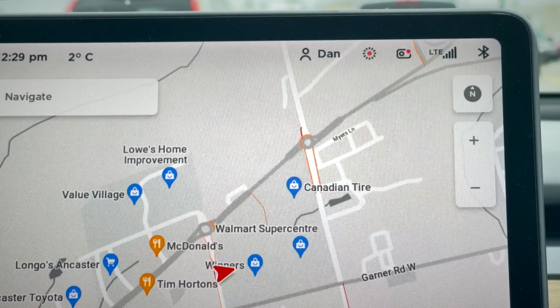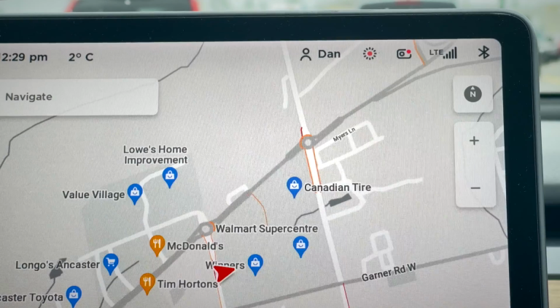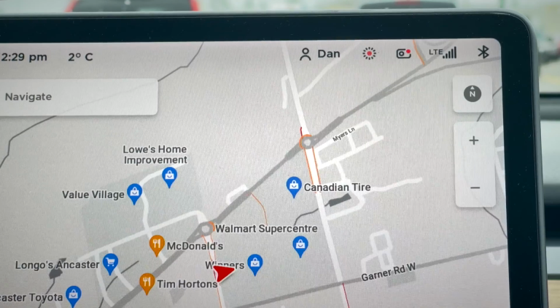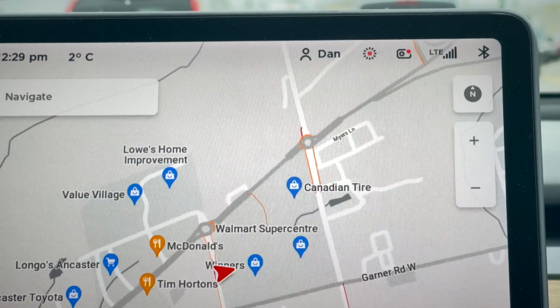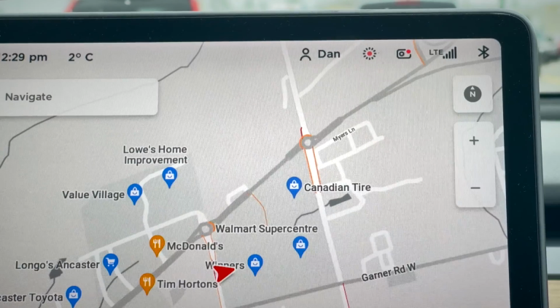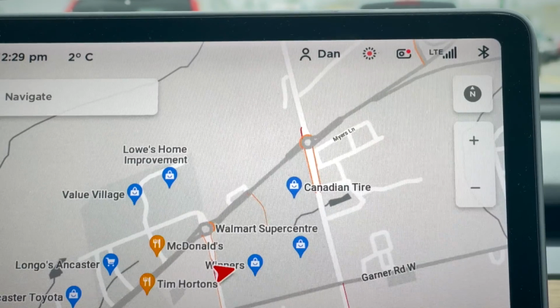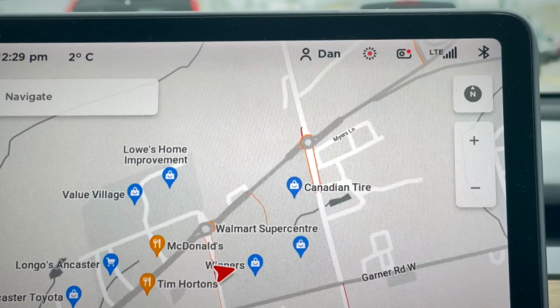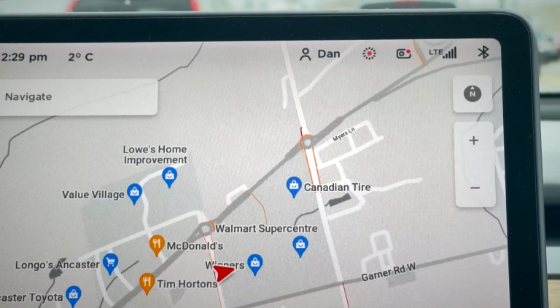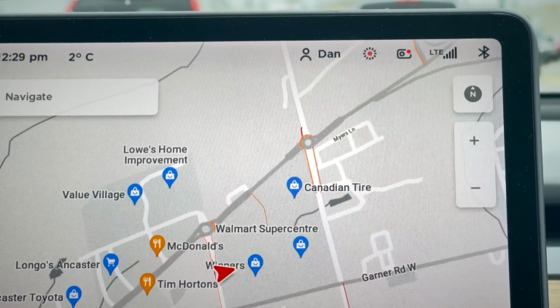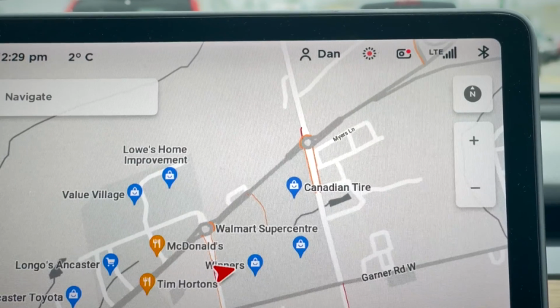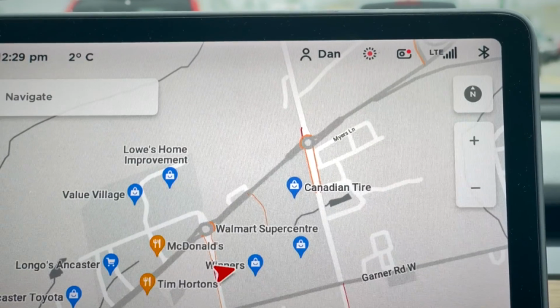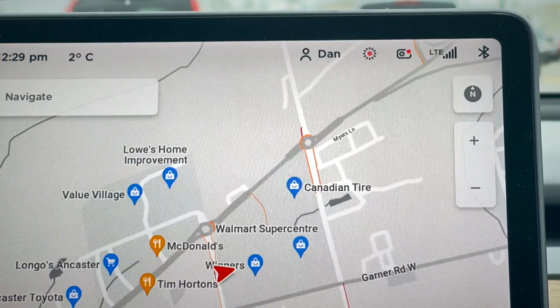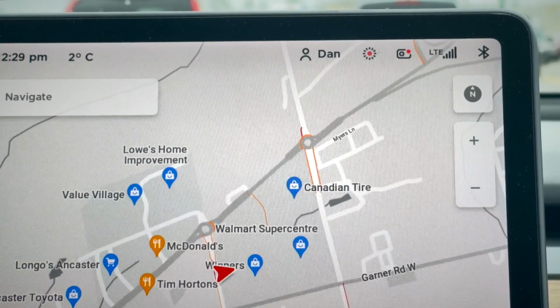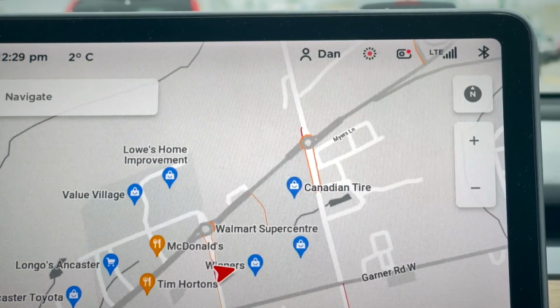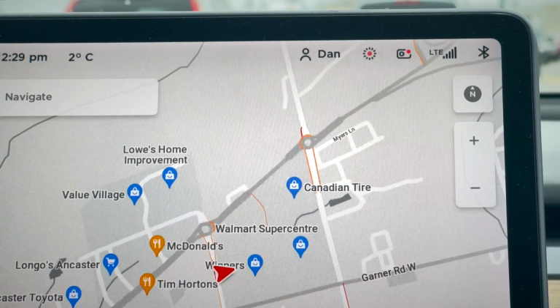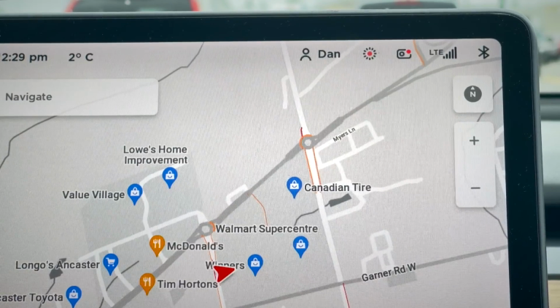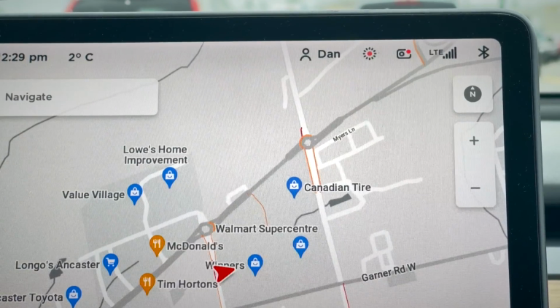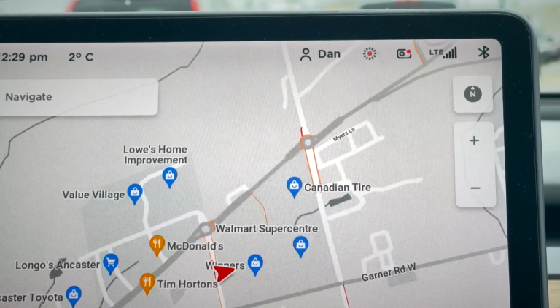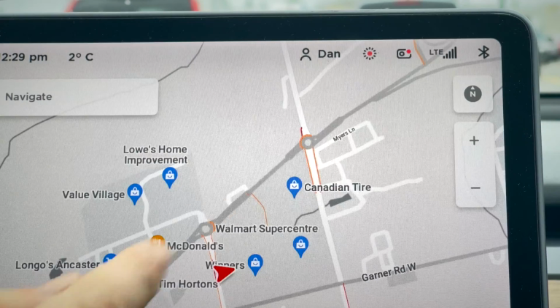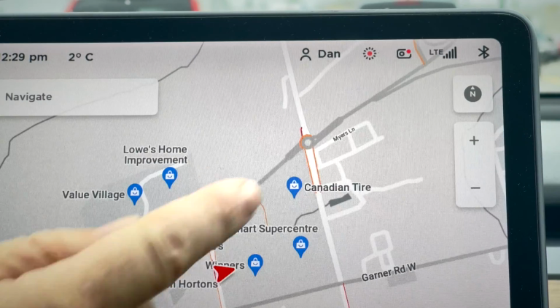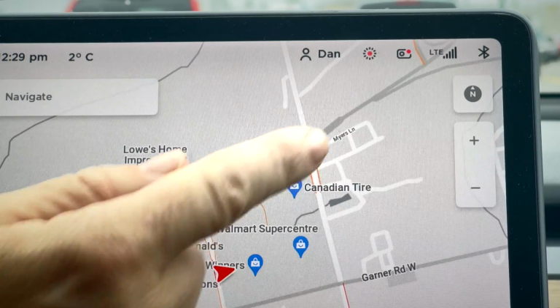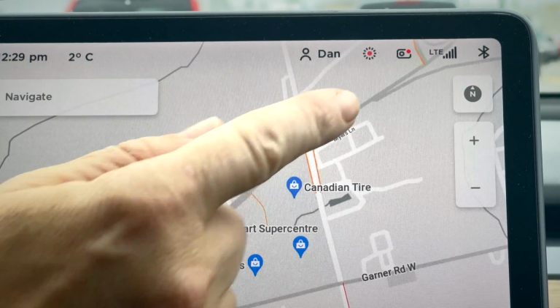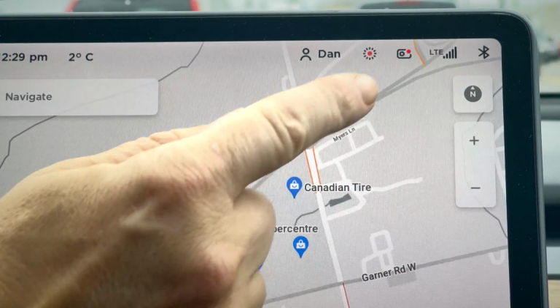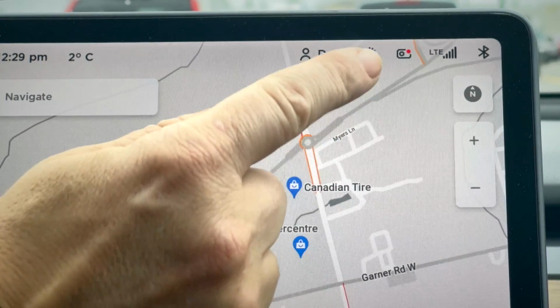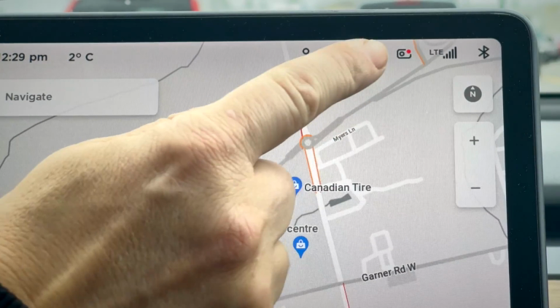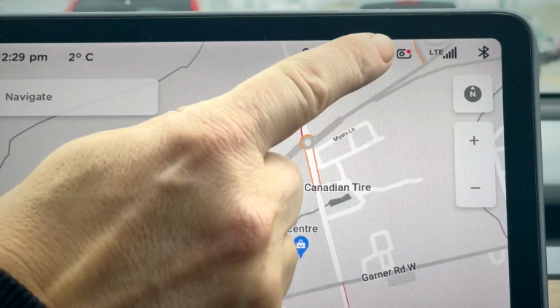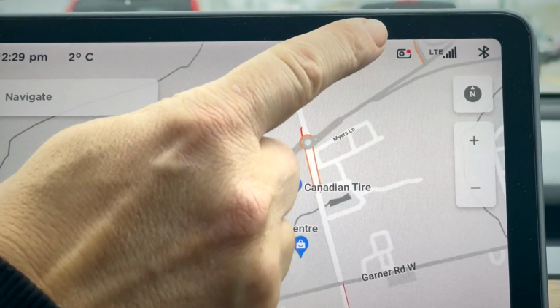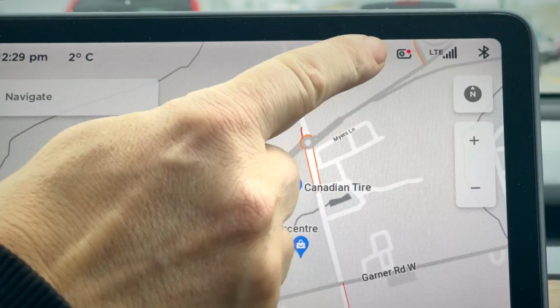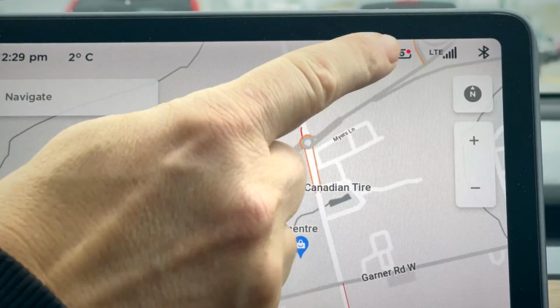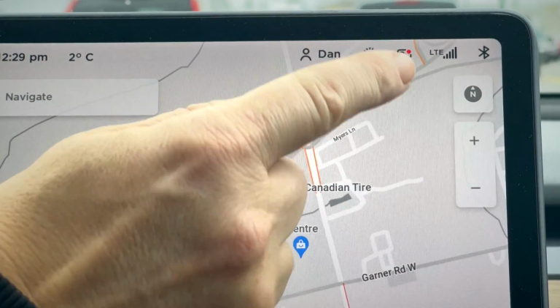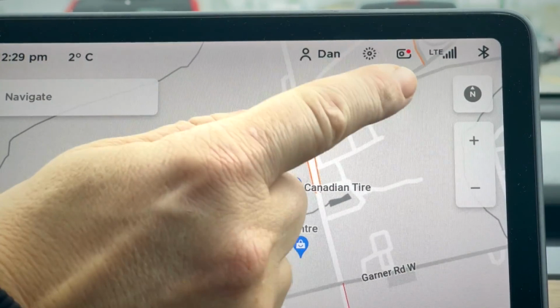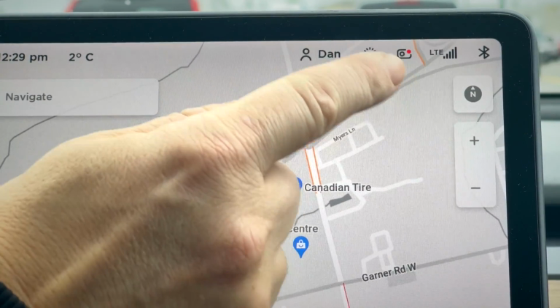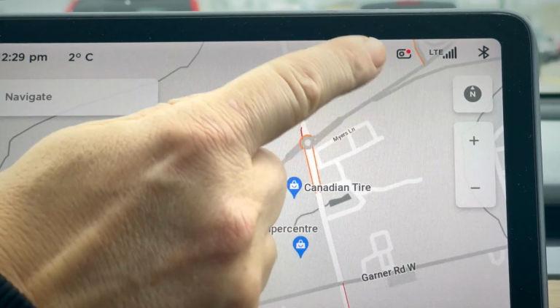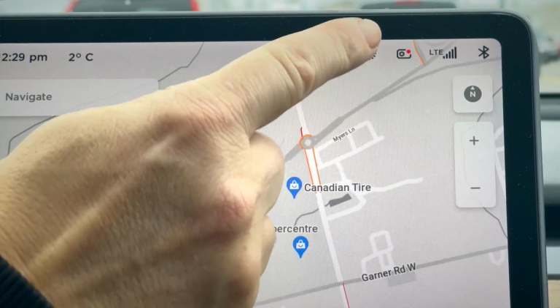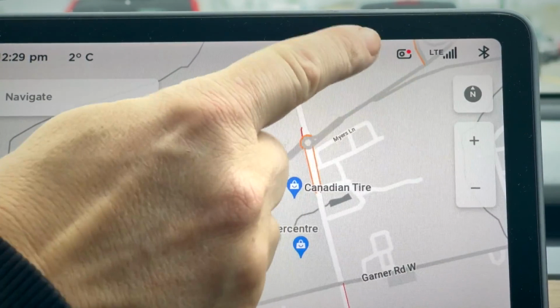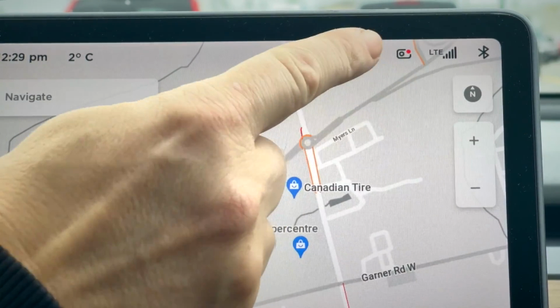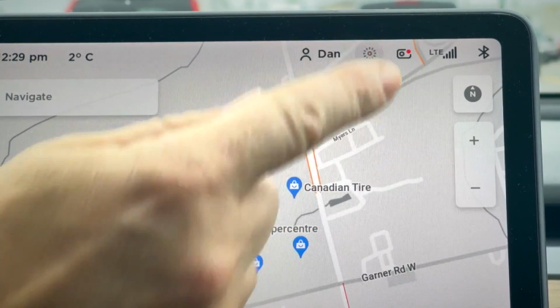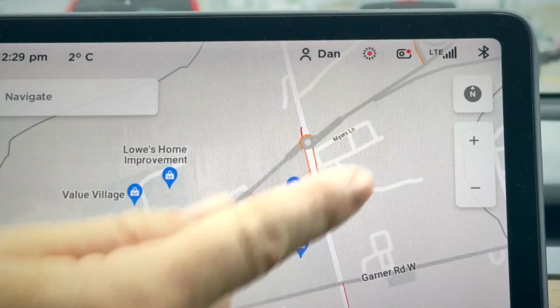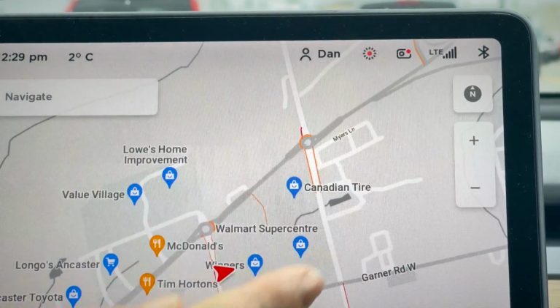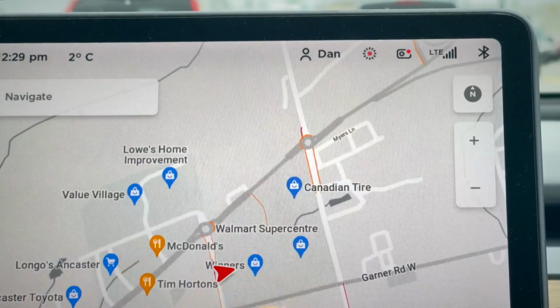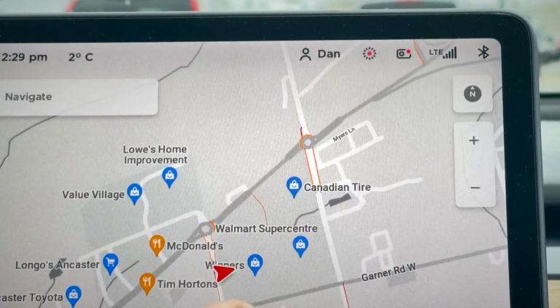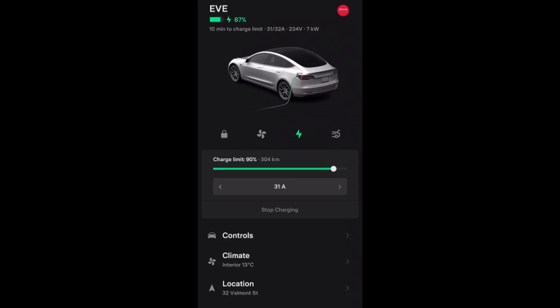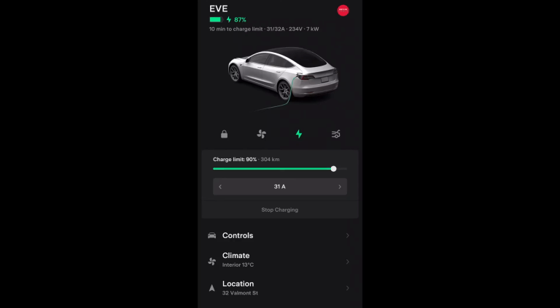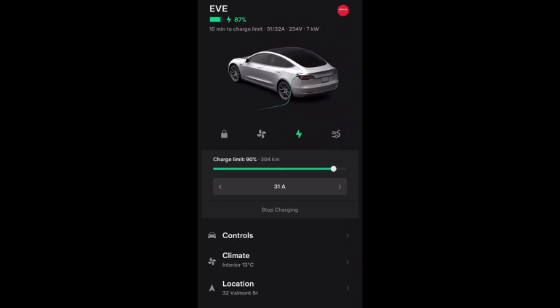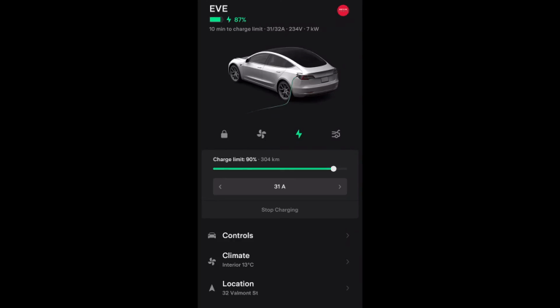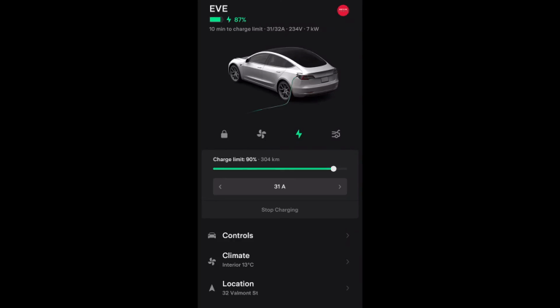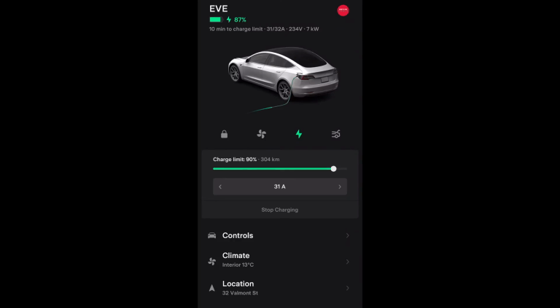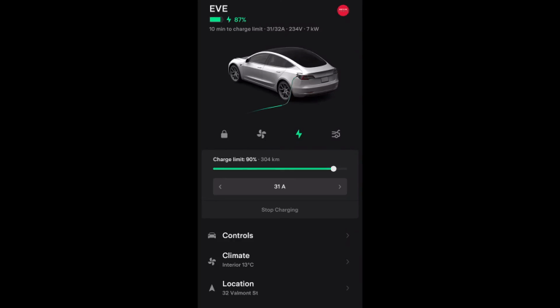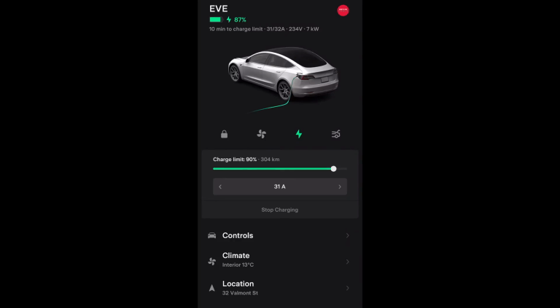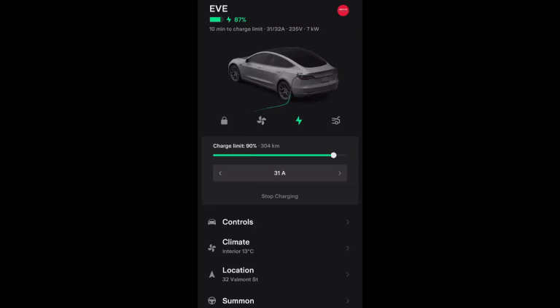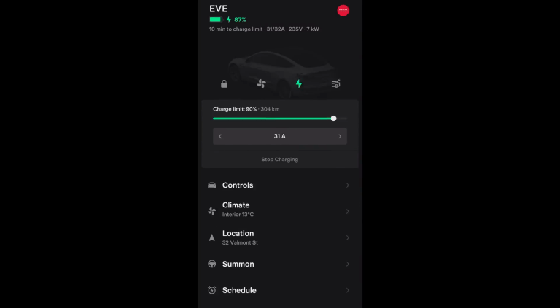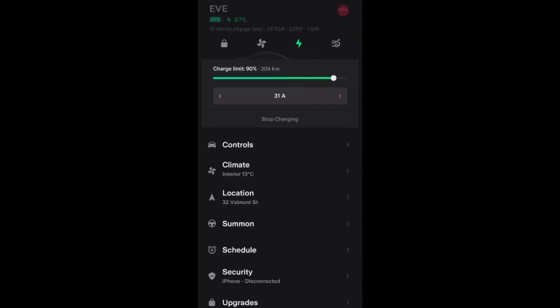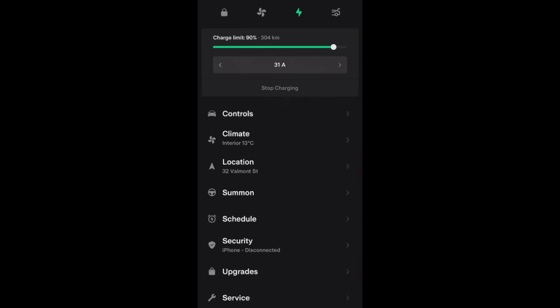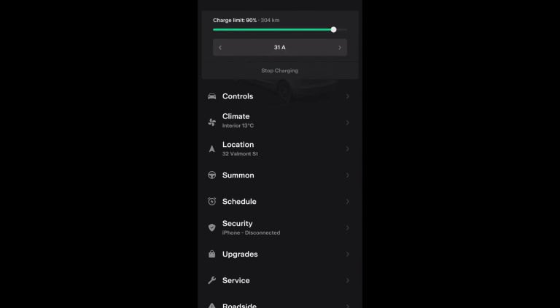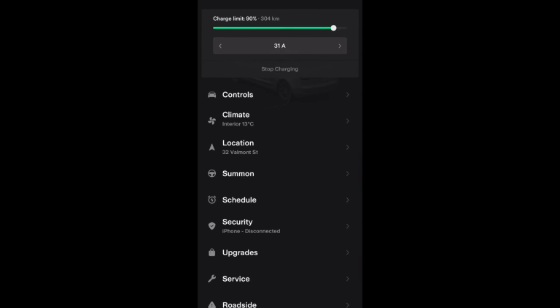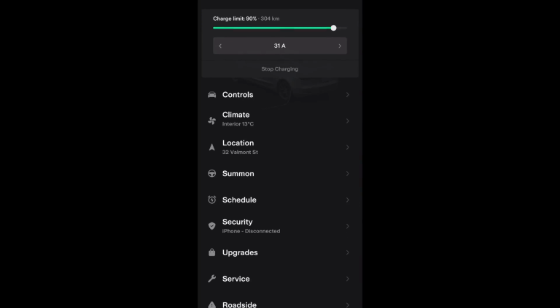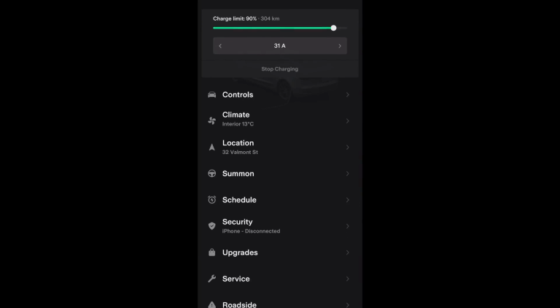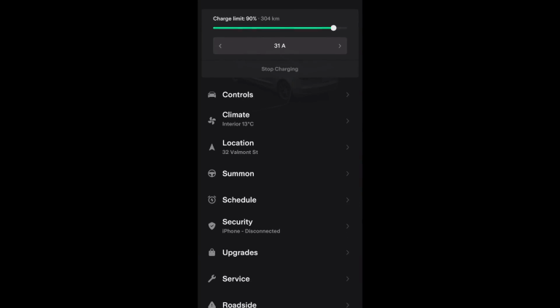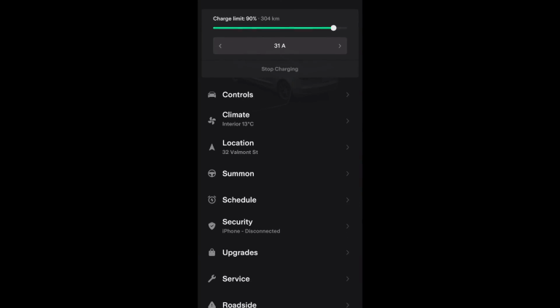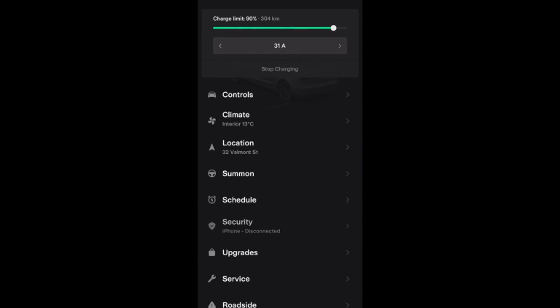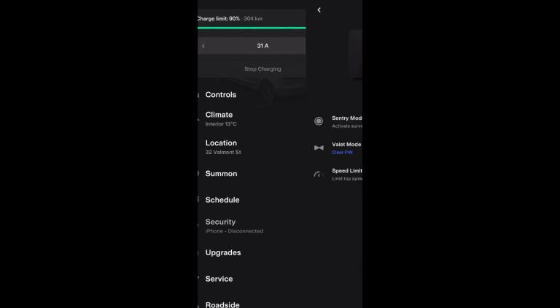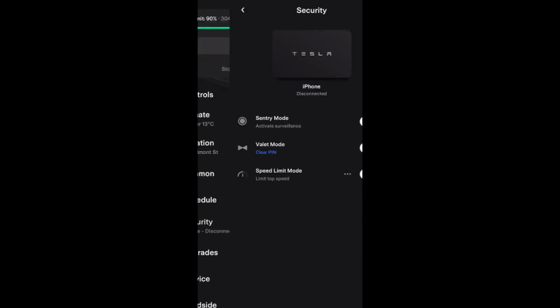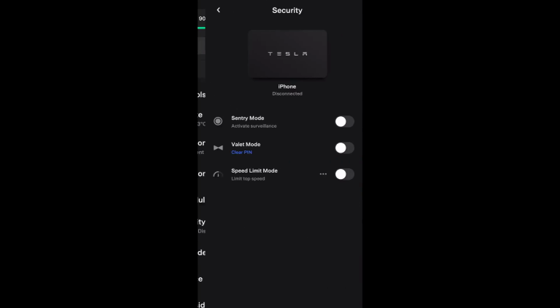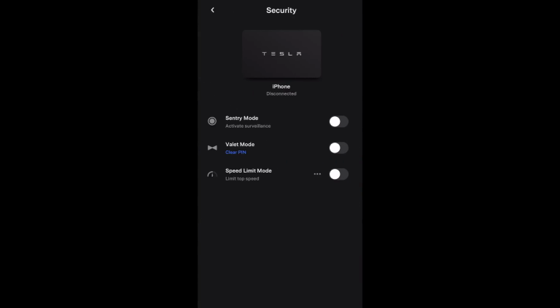You can also turn Sentry on from up here like so. Alternatively, you can turn it on and off from the app.